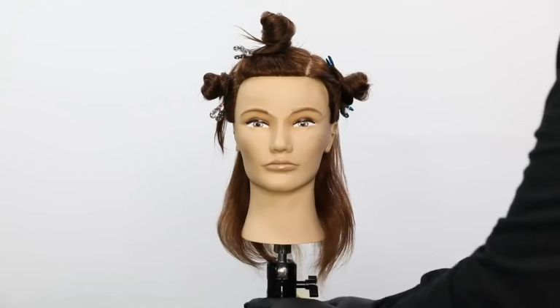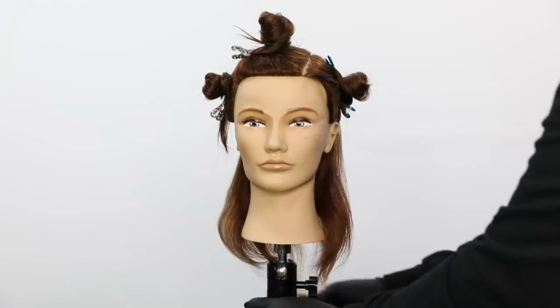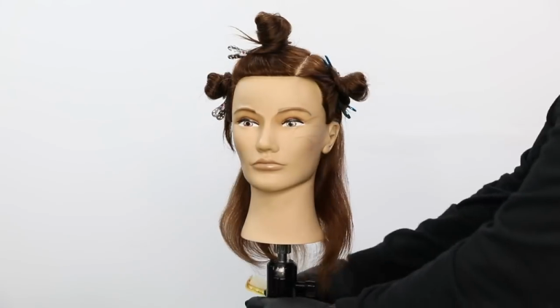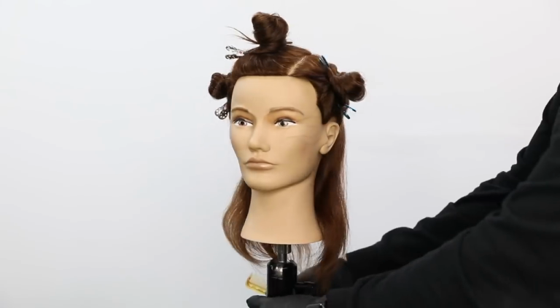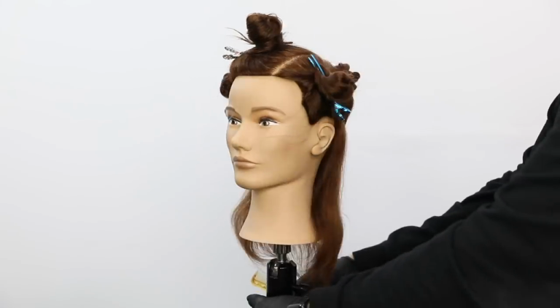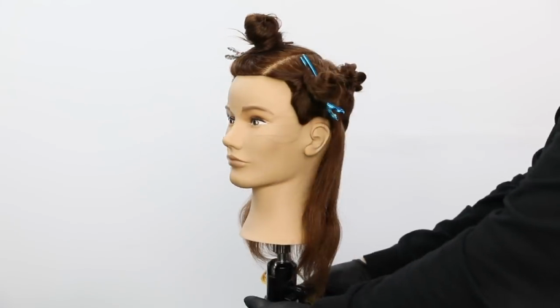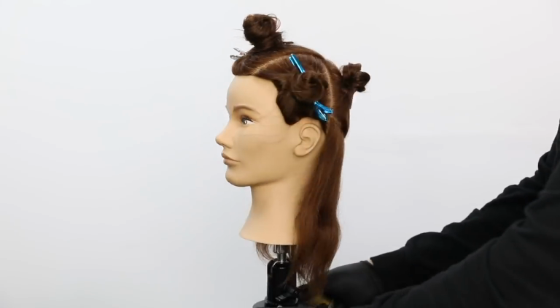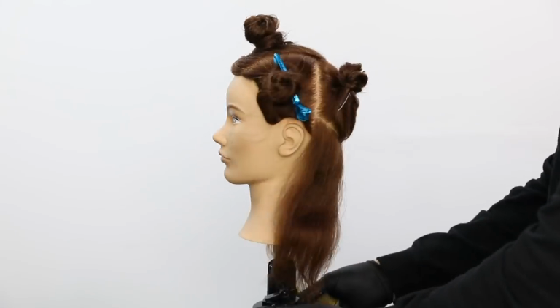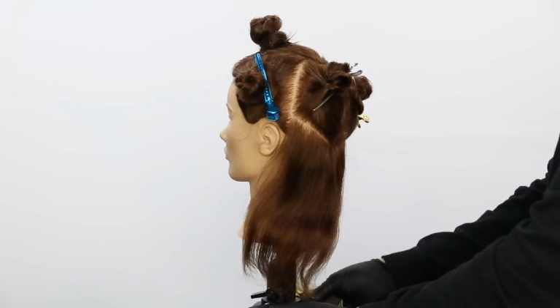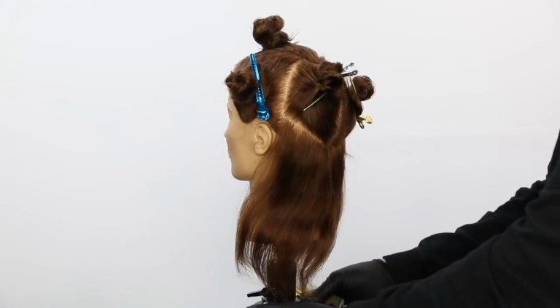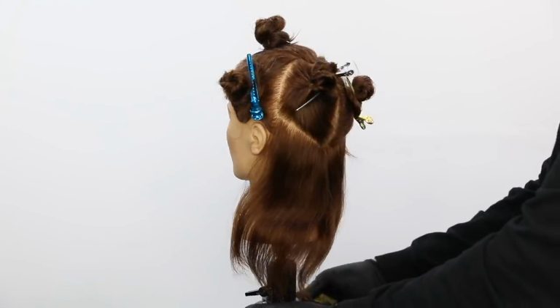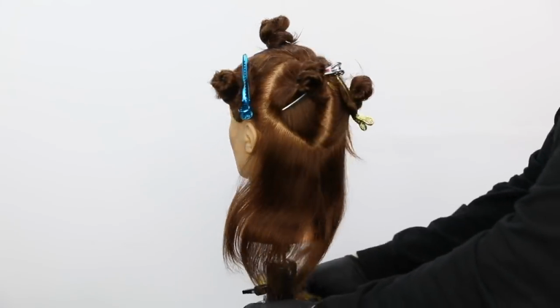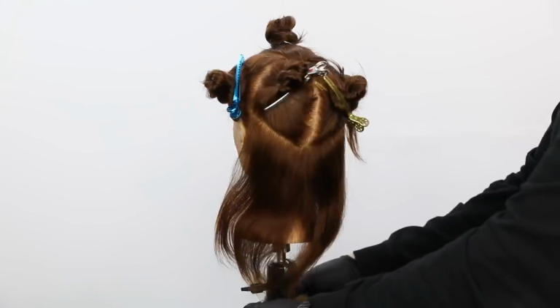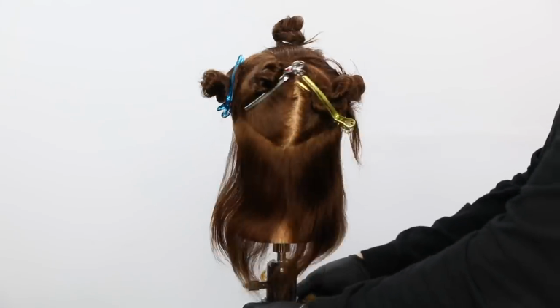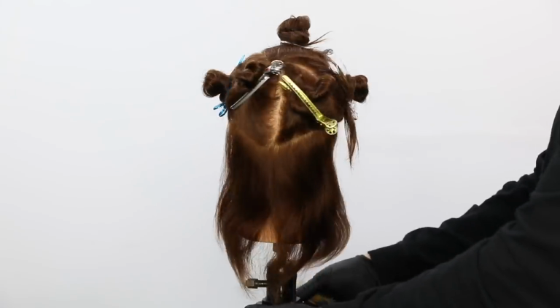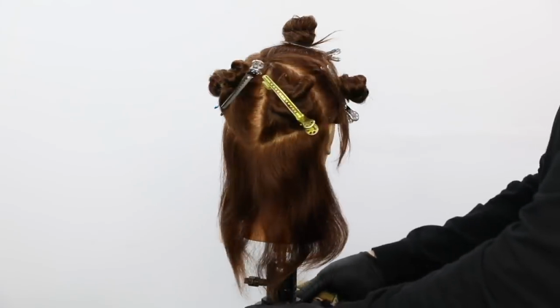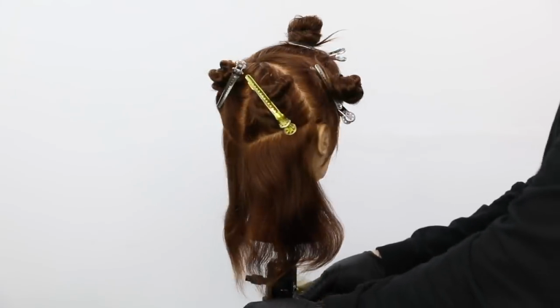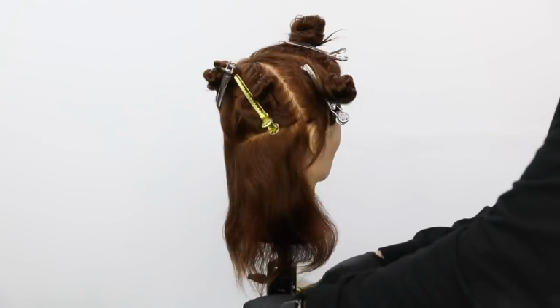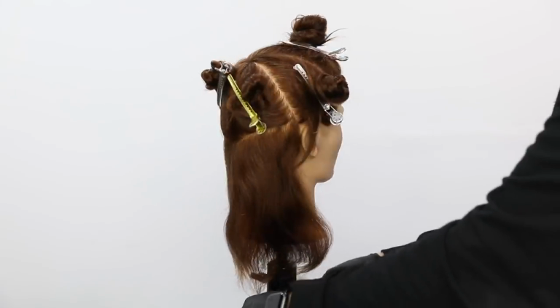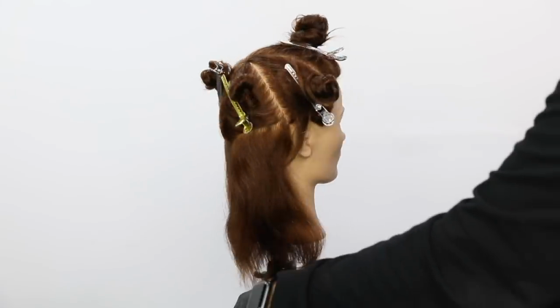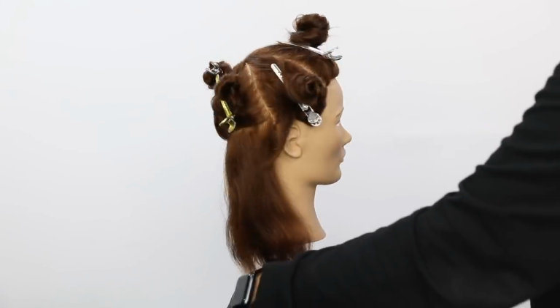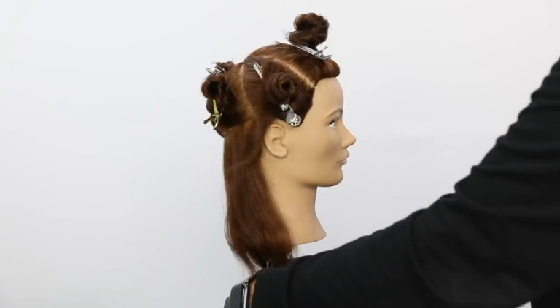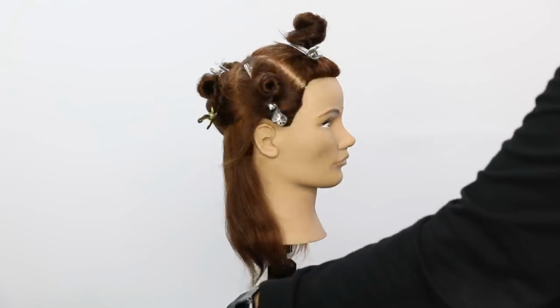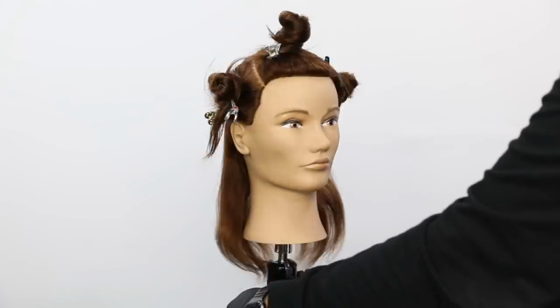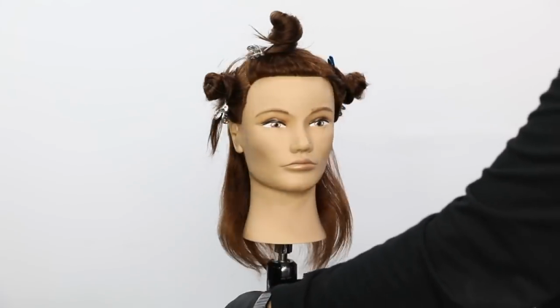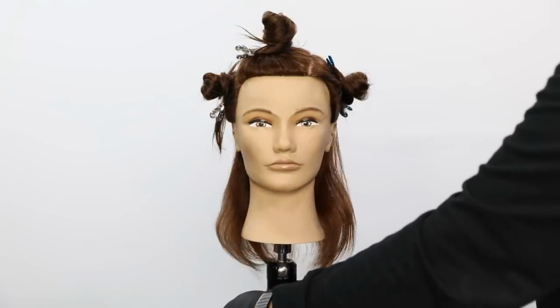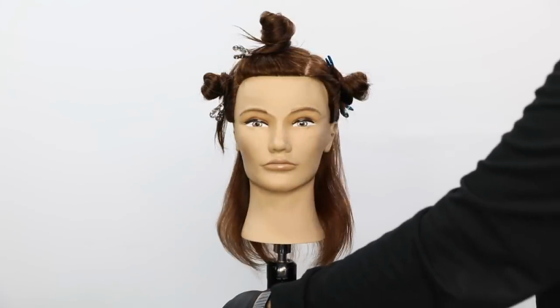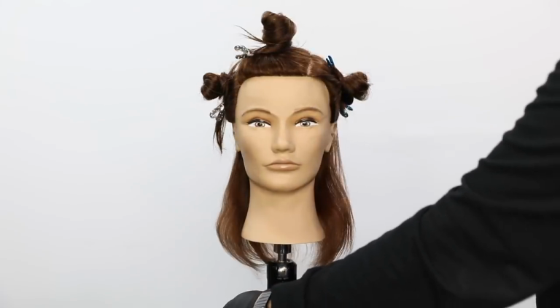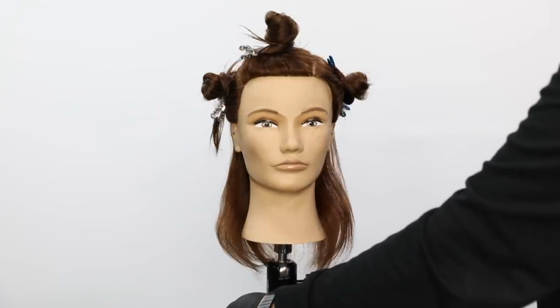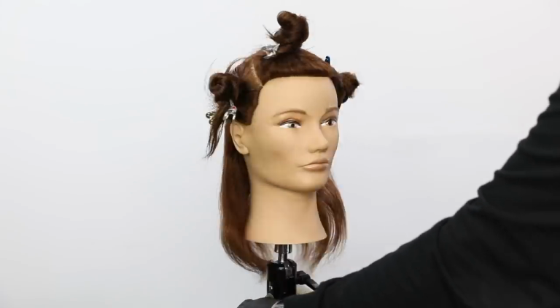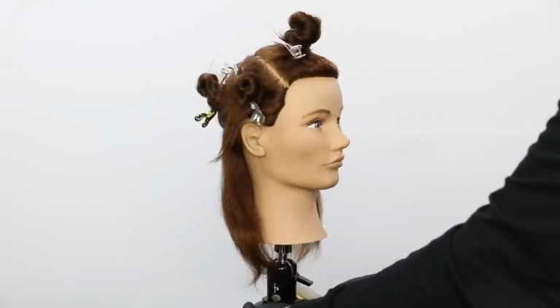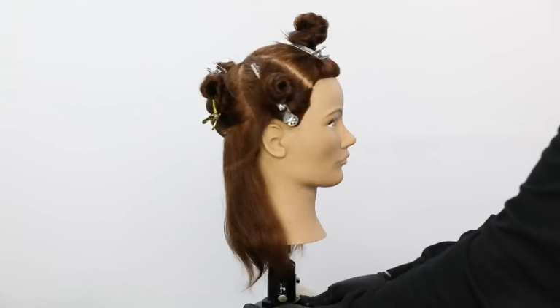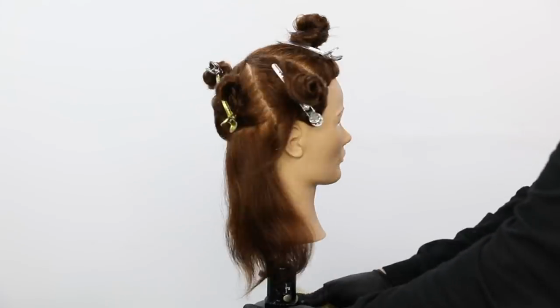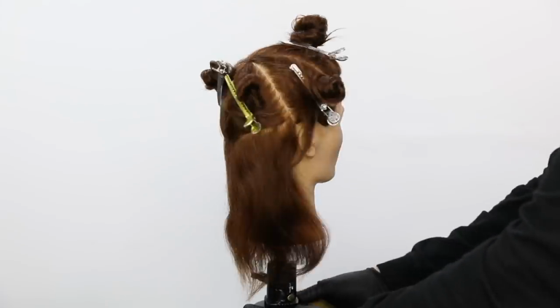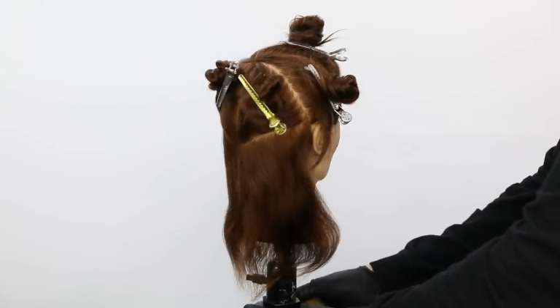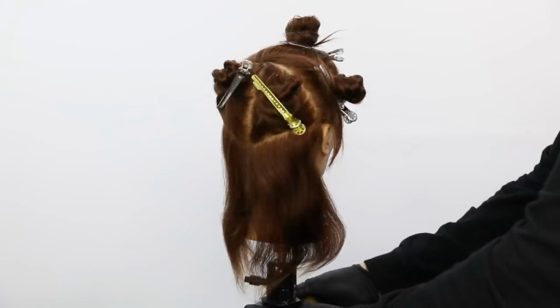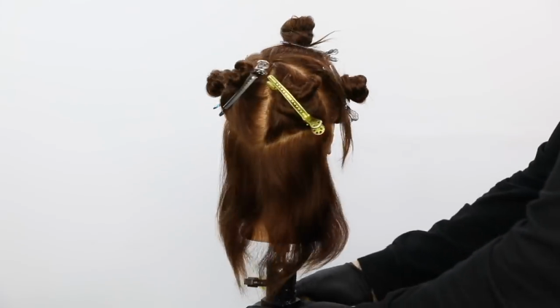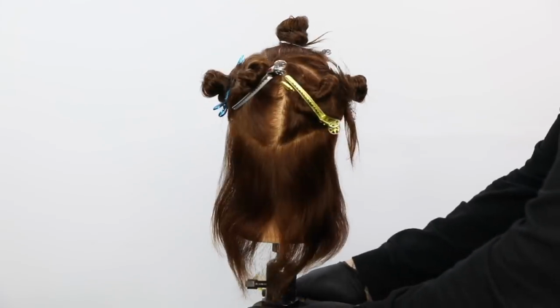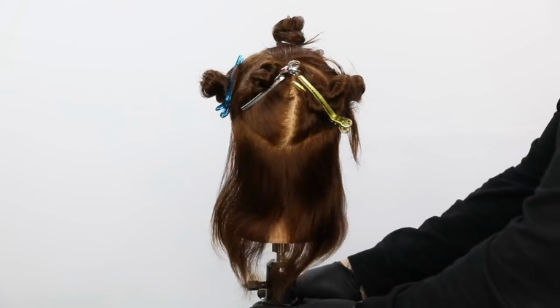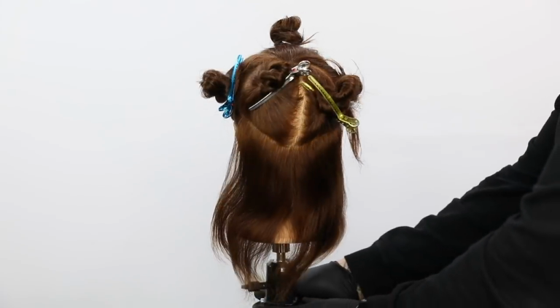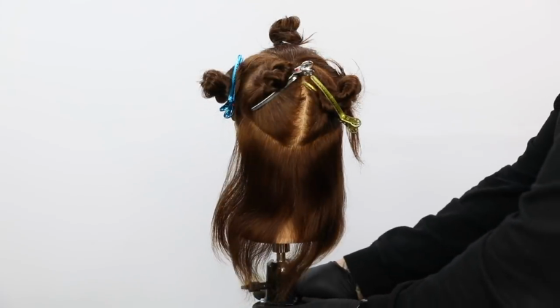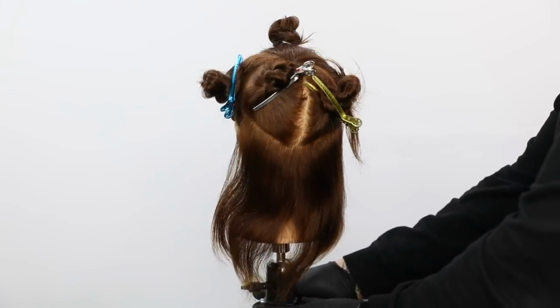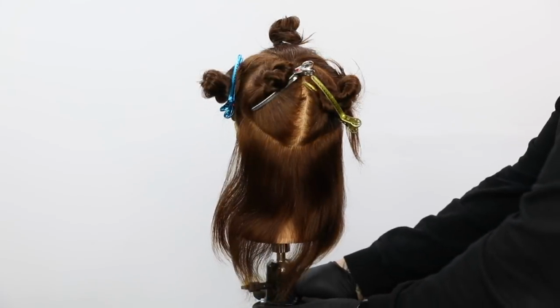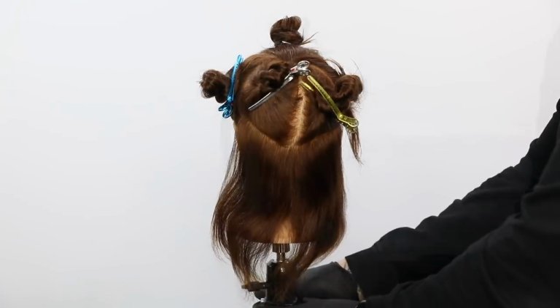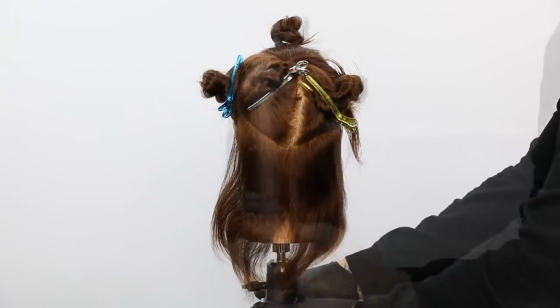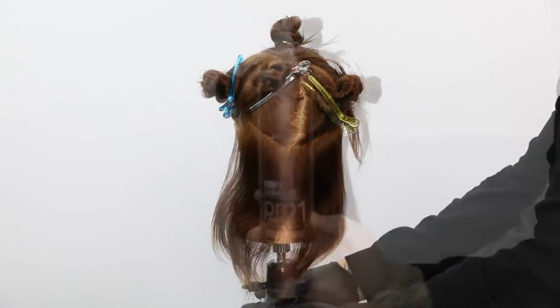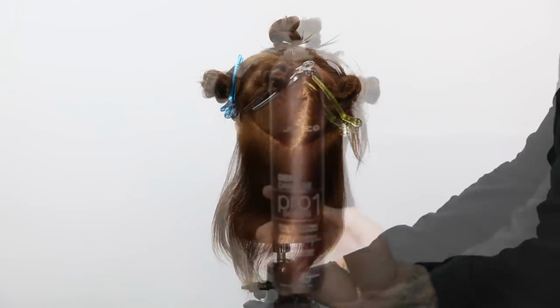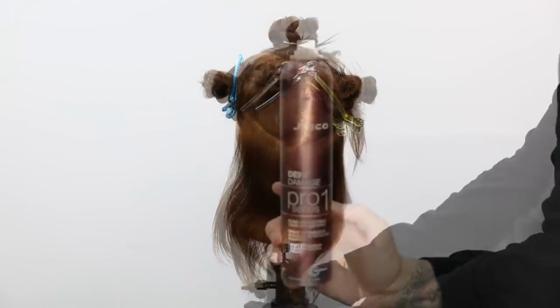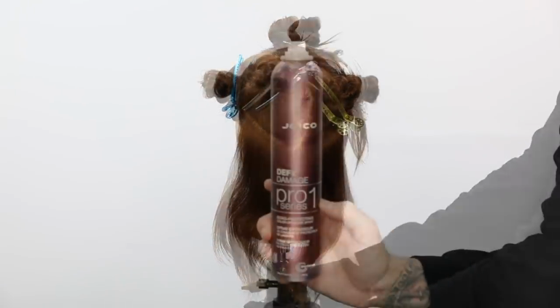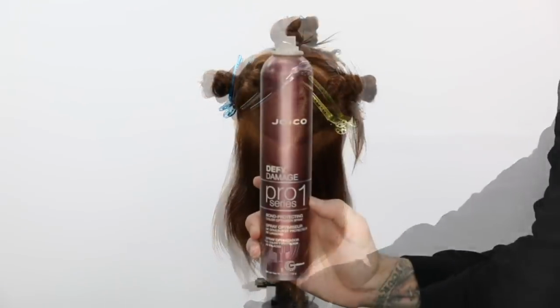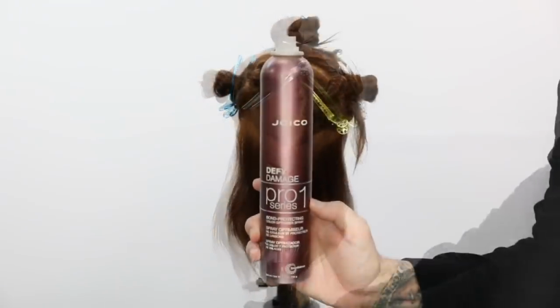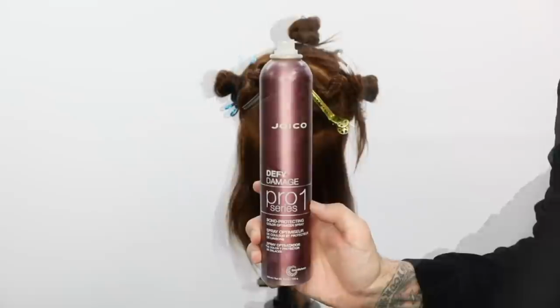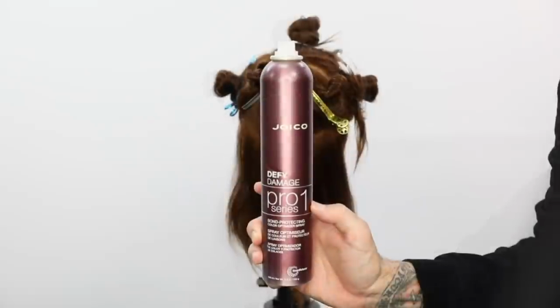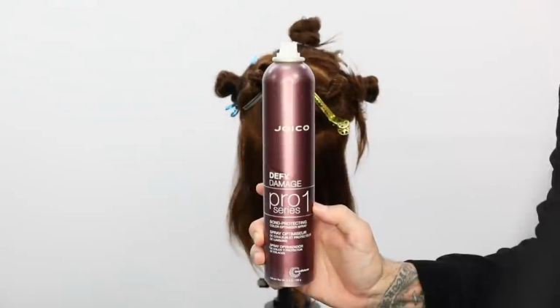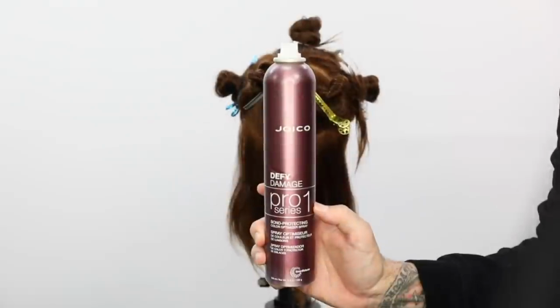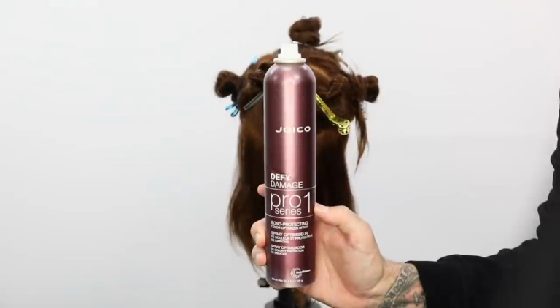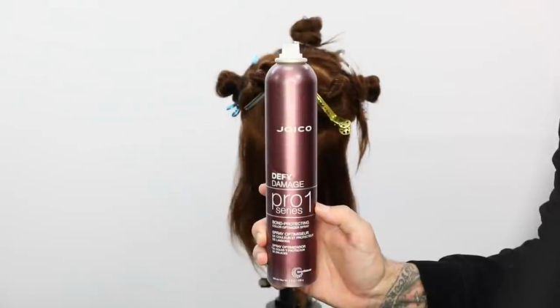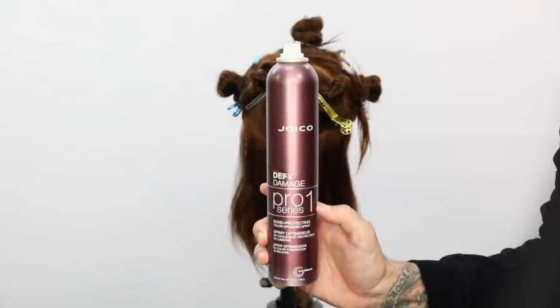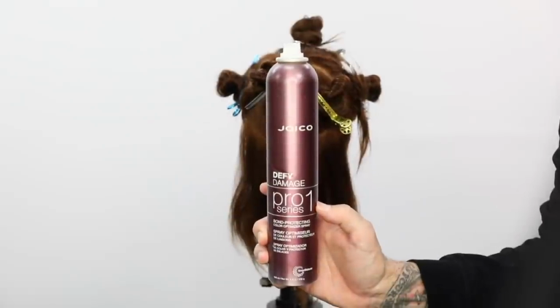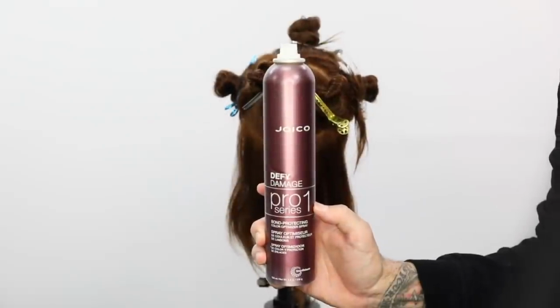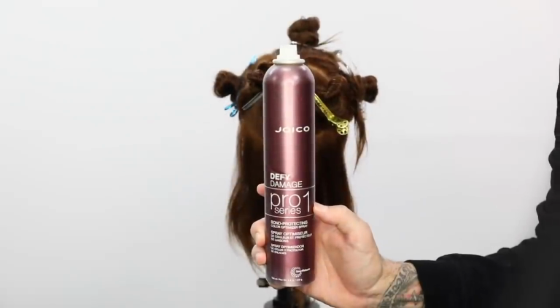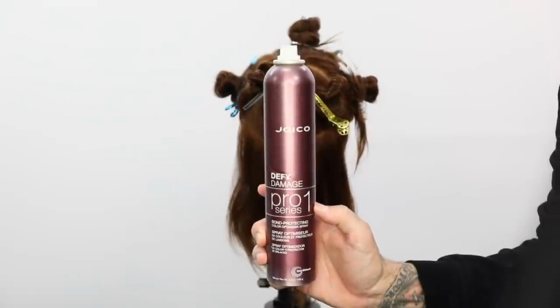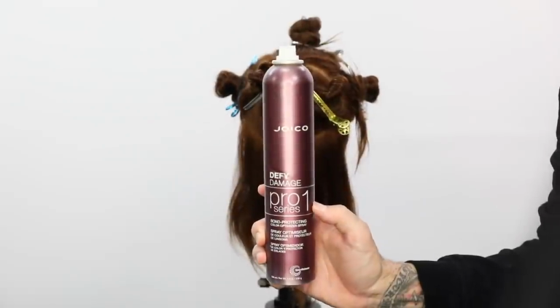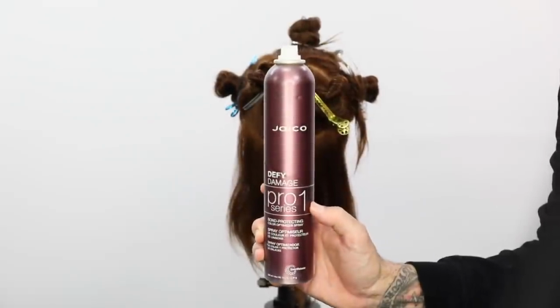What's up guys? Welcome to today's video. So today what we're going to be focusing on is a technique called Air Touch Balayage.